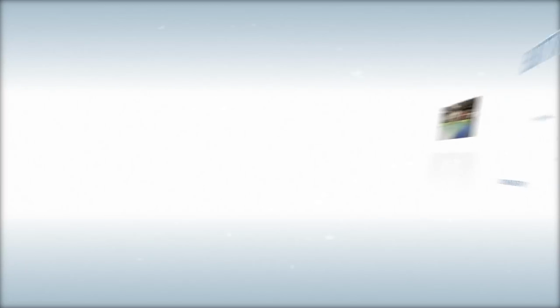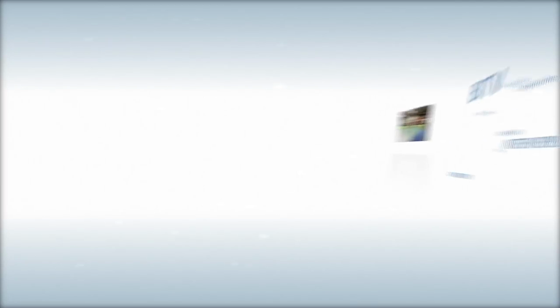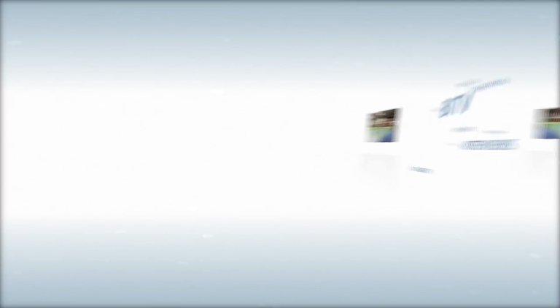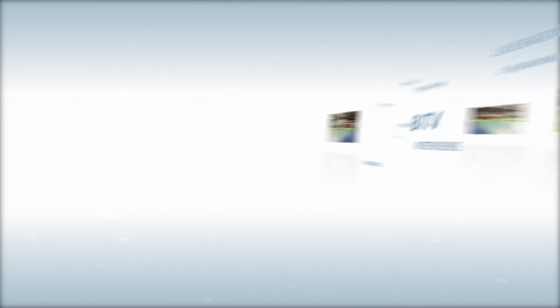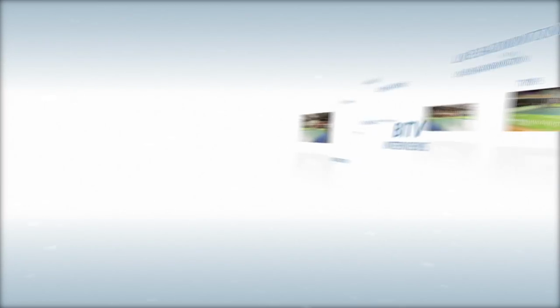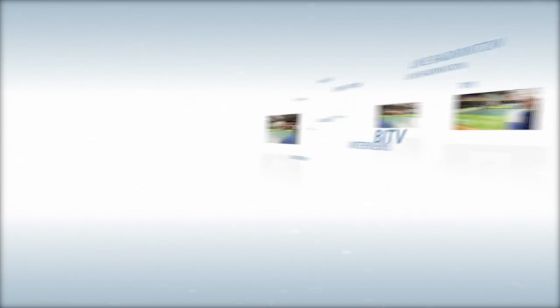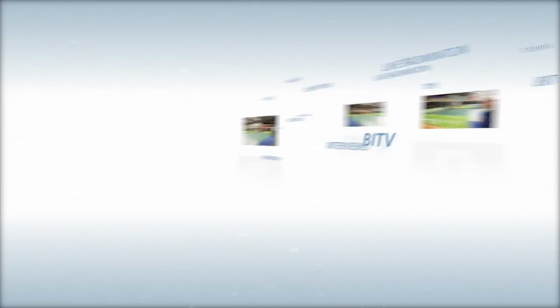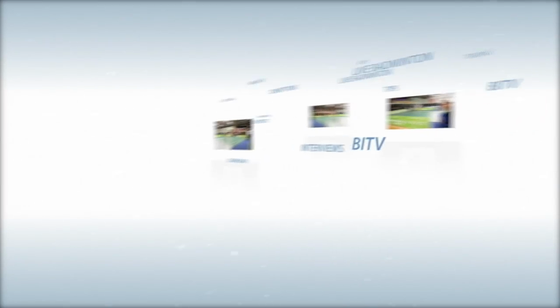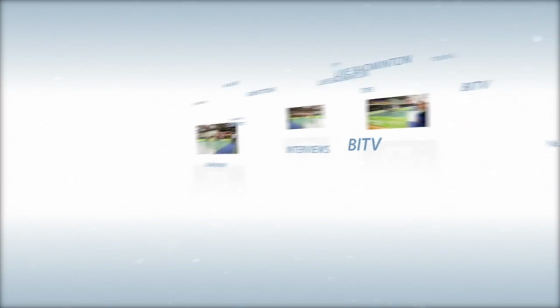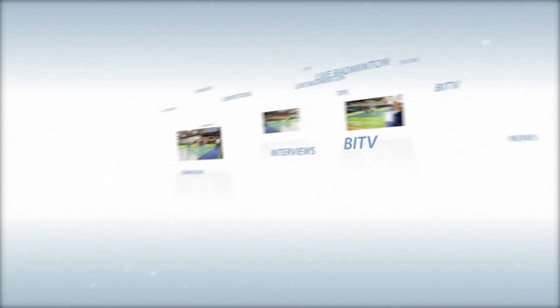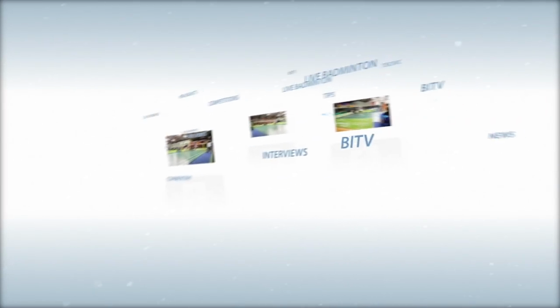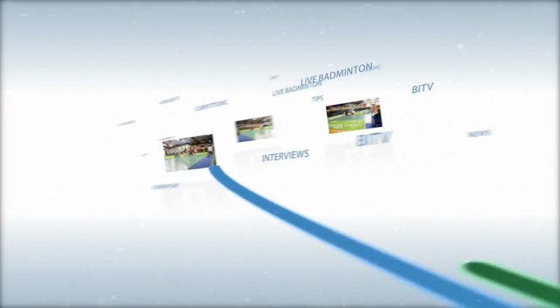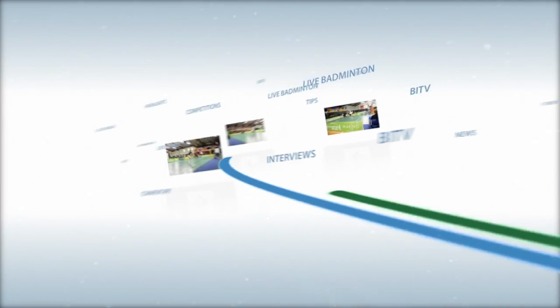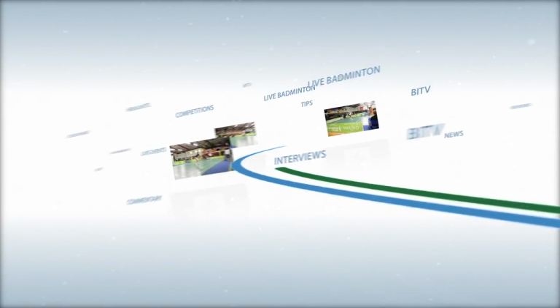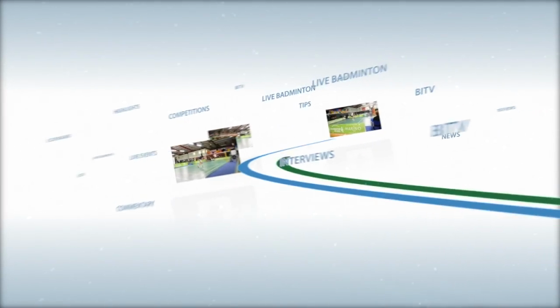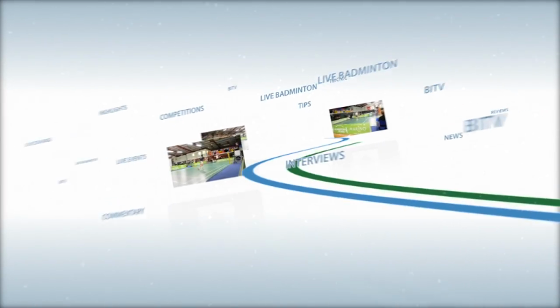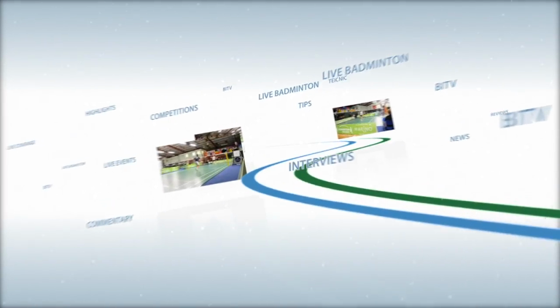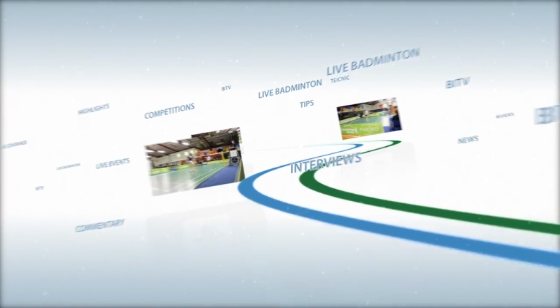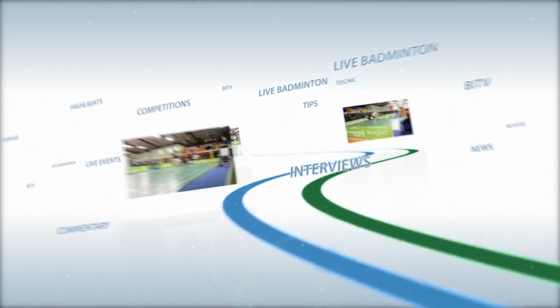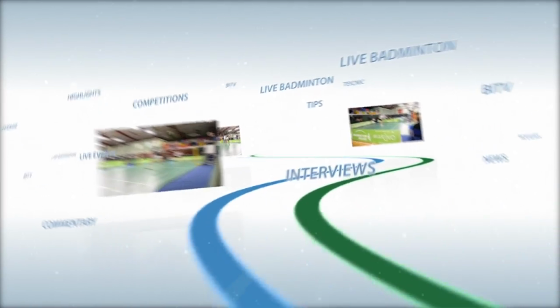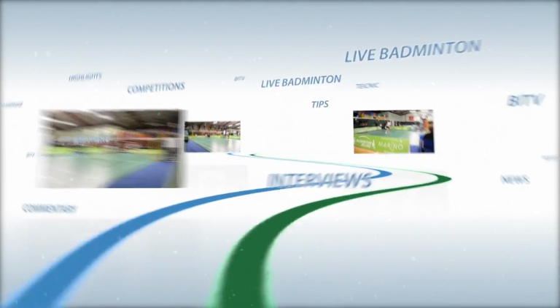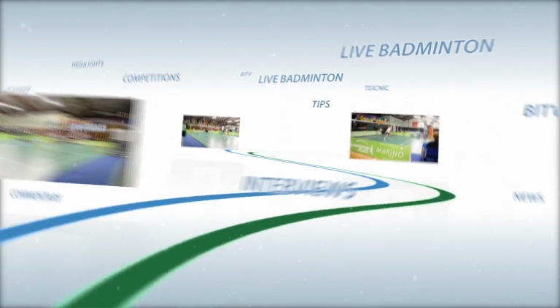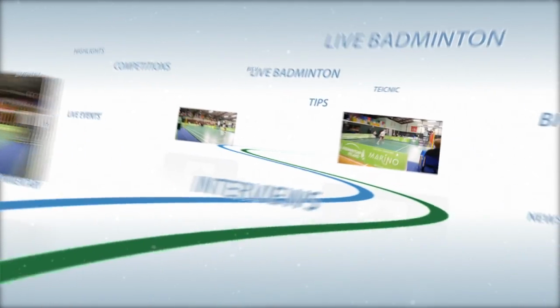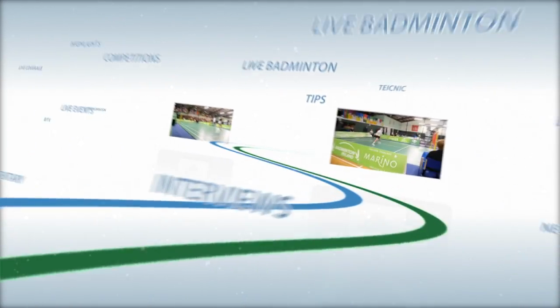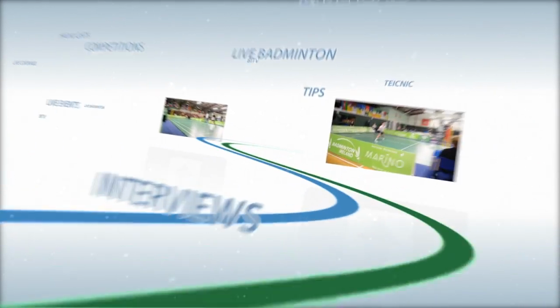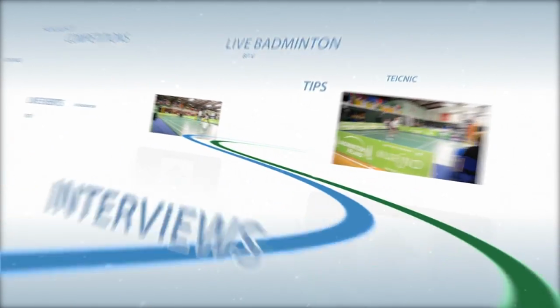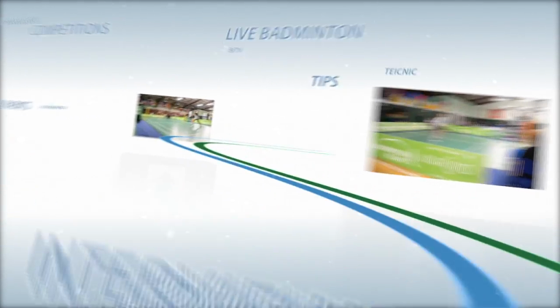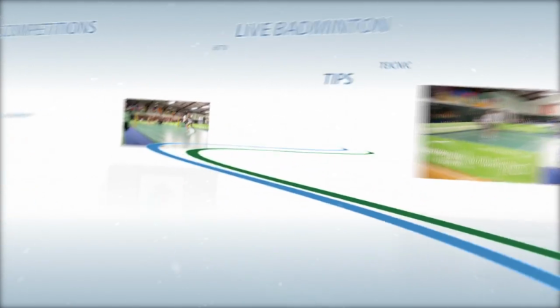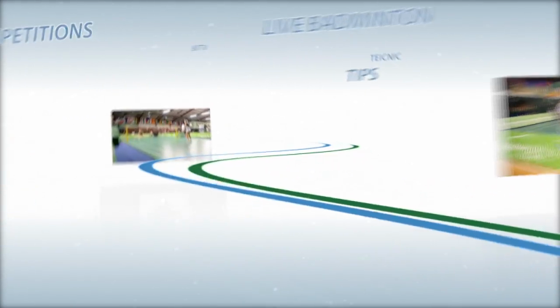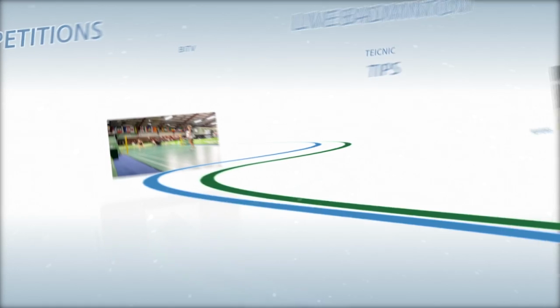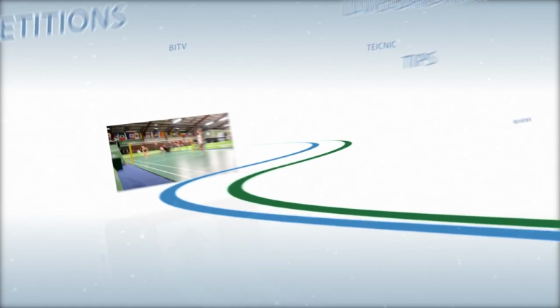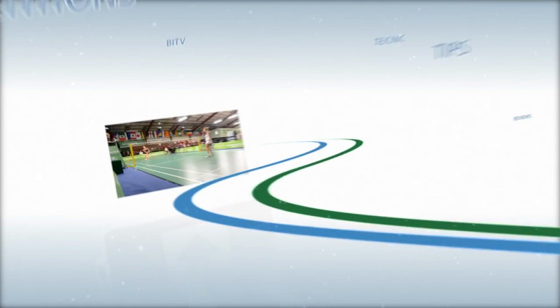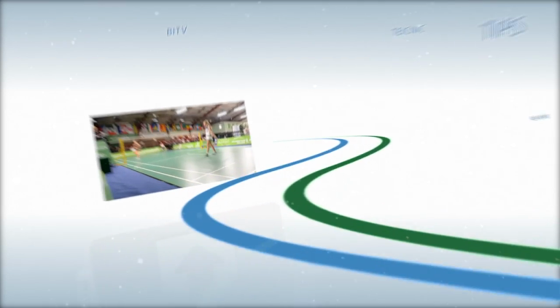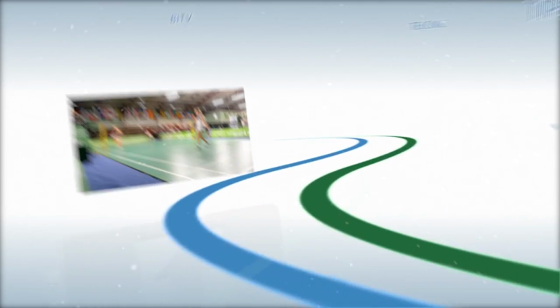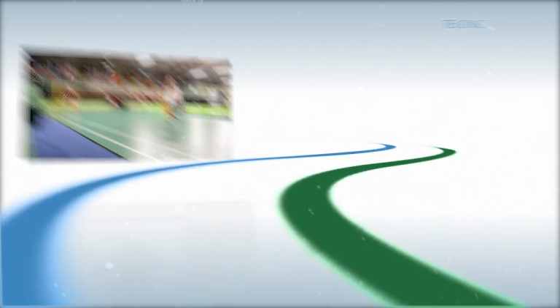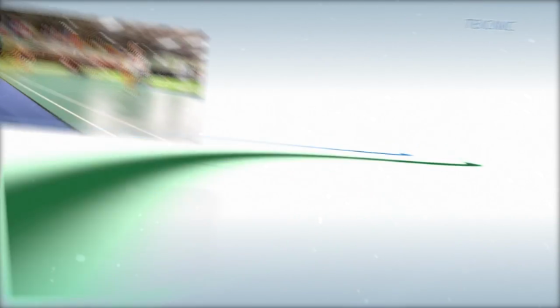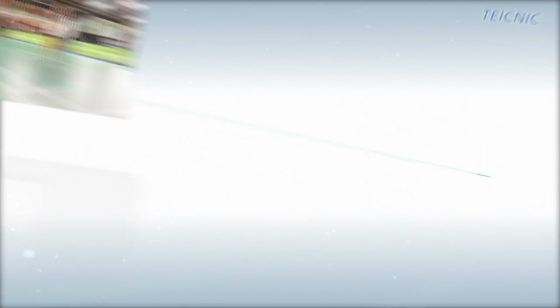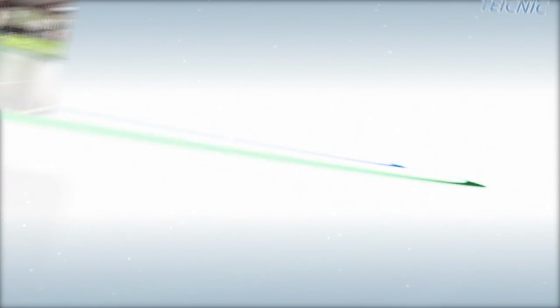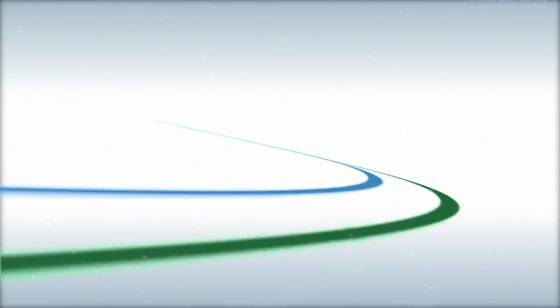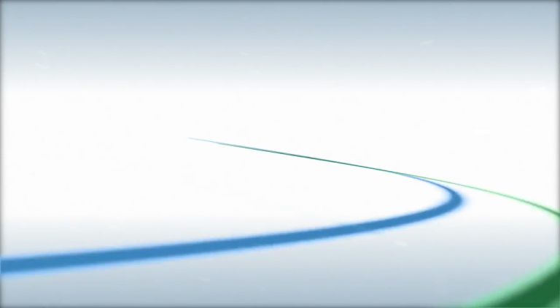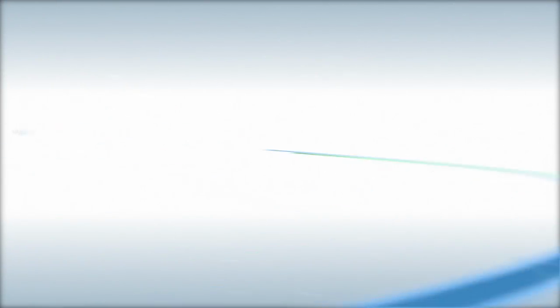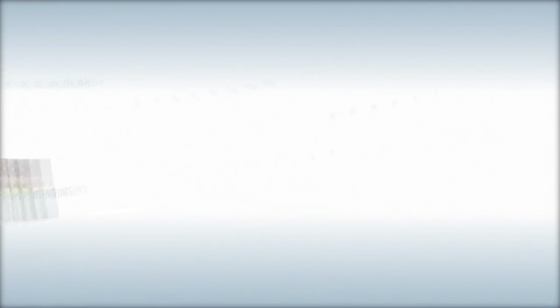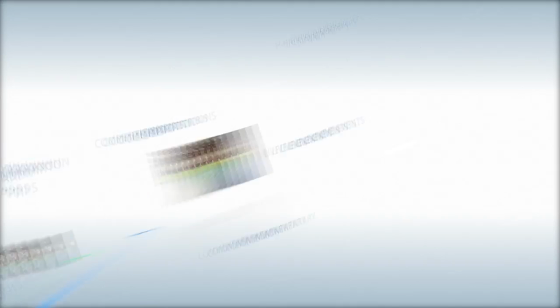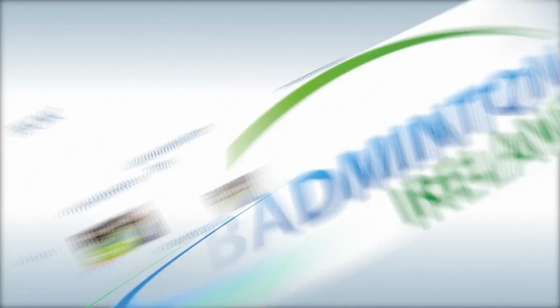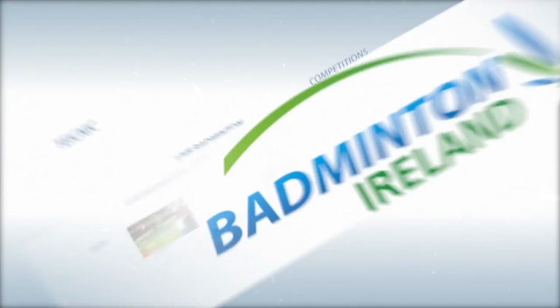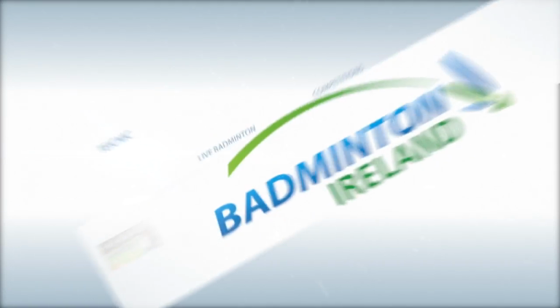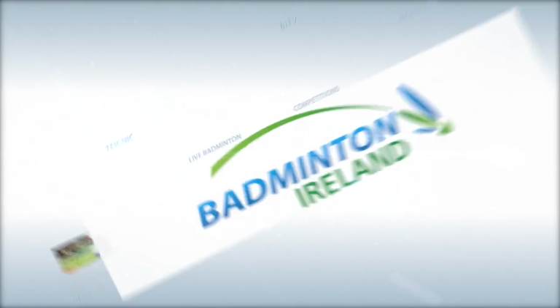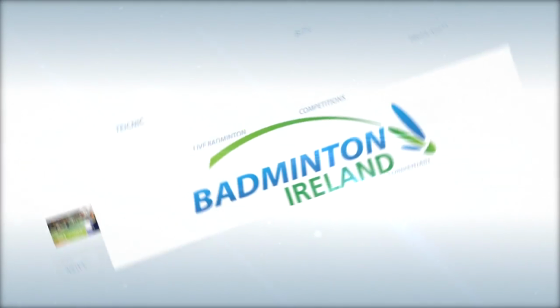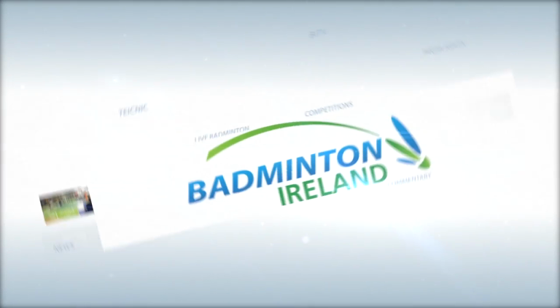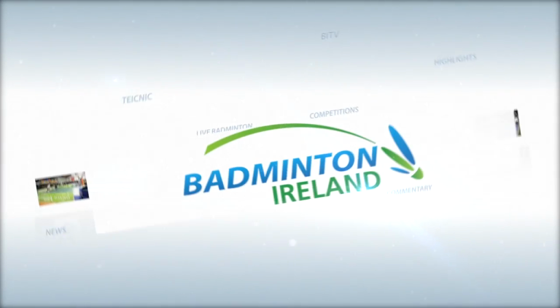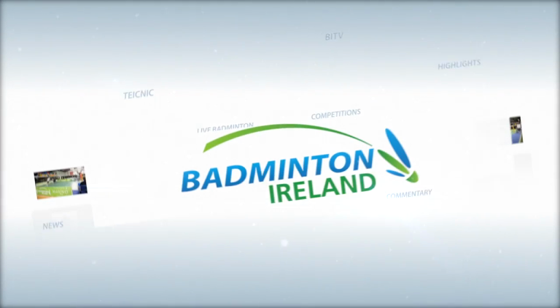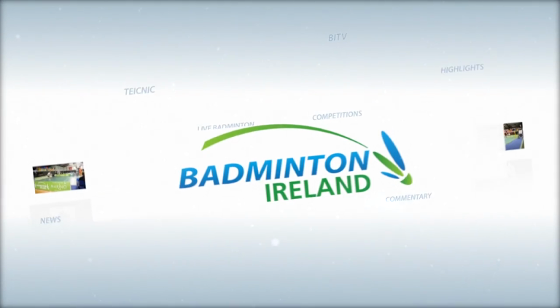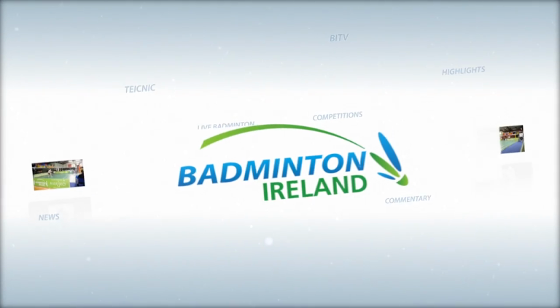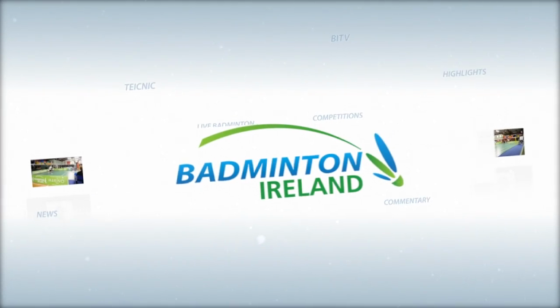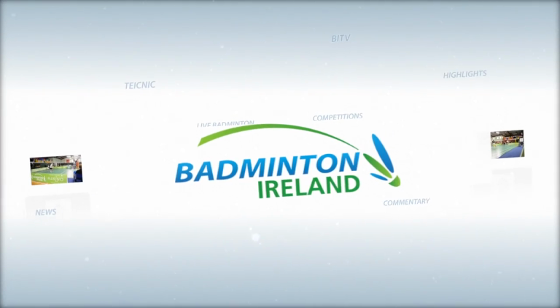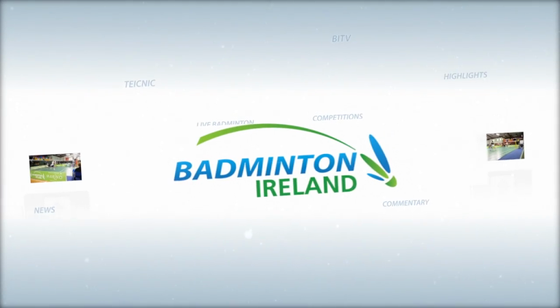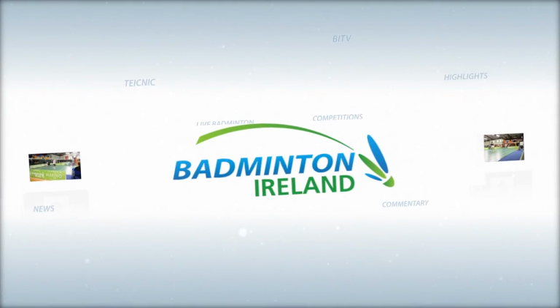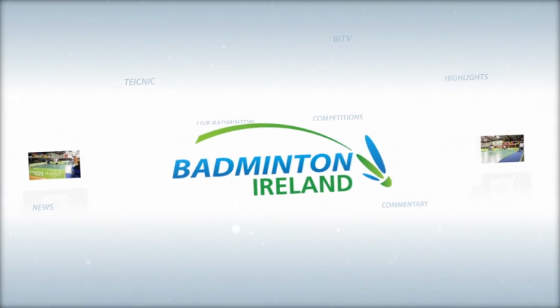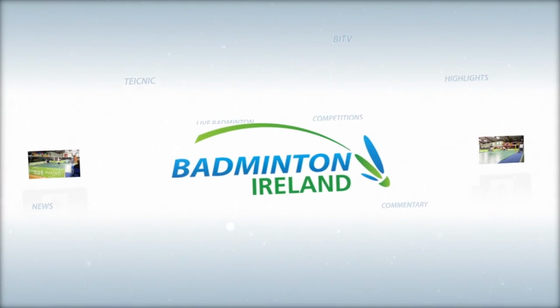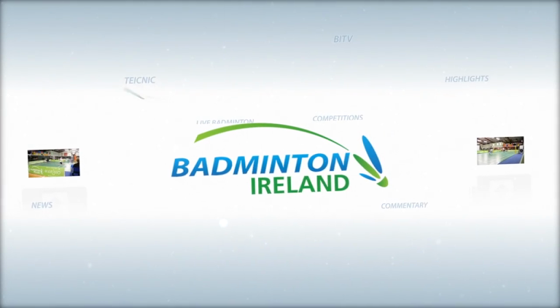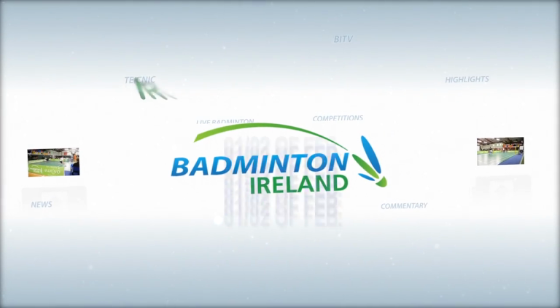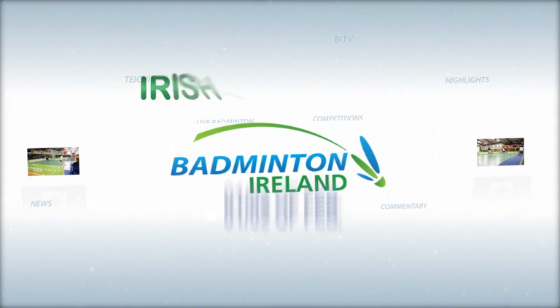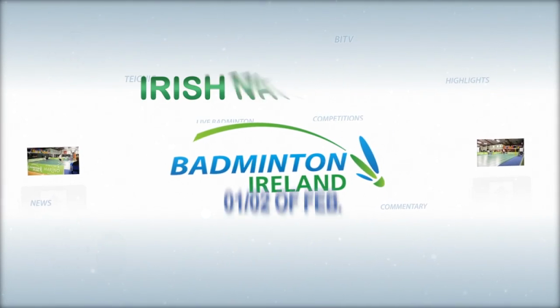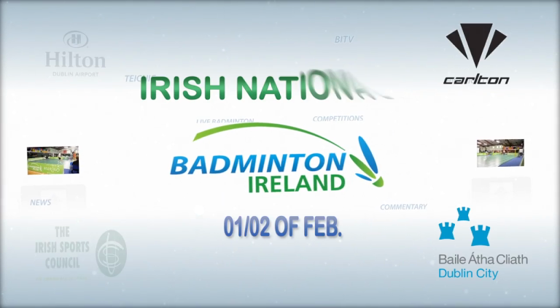BITV have a number of events lined up for this season, starting with the Carleton Irish Nationals. Keep up to date by subscribing to BITV here.